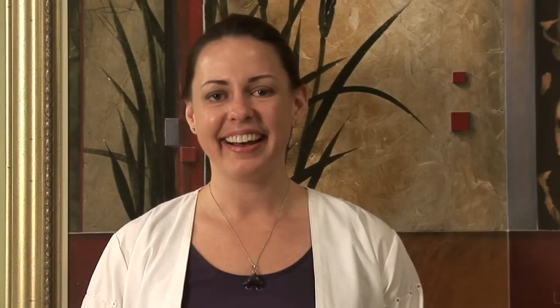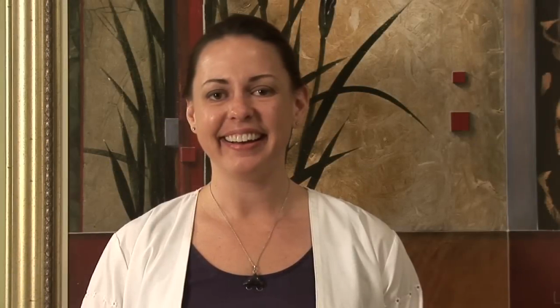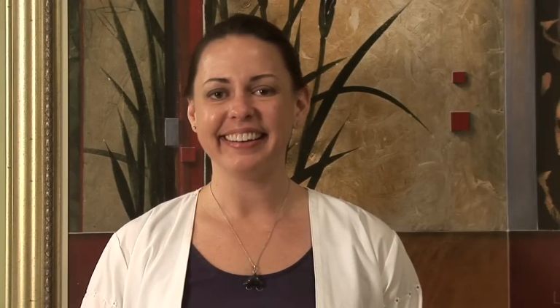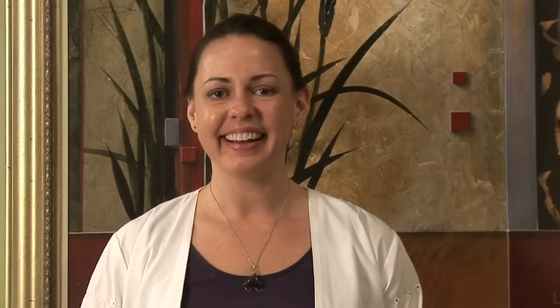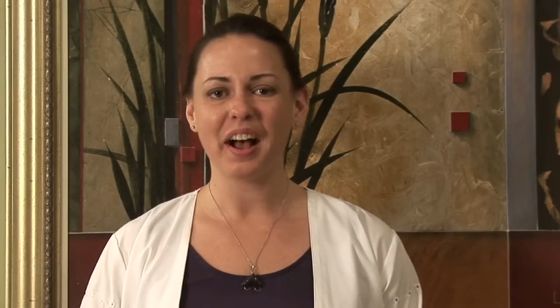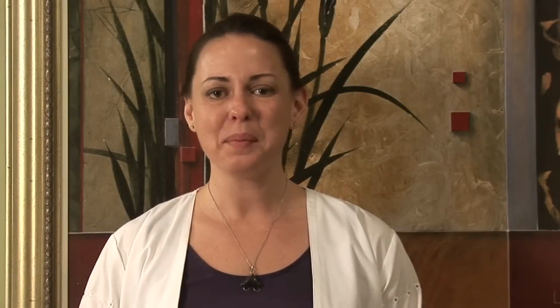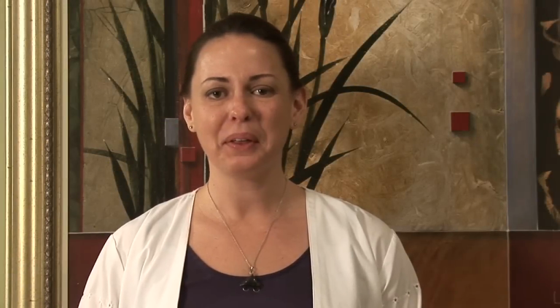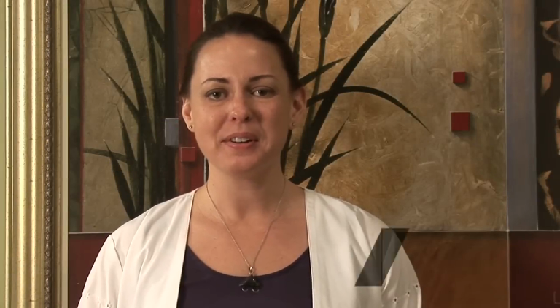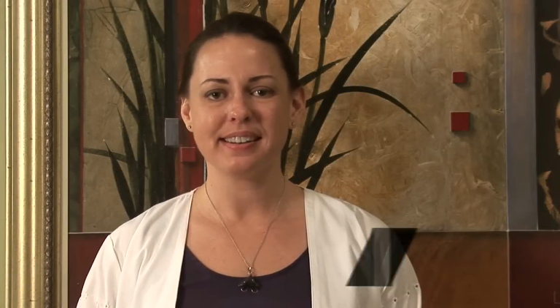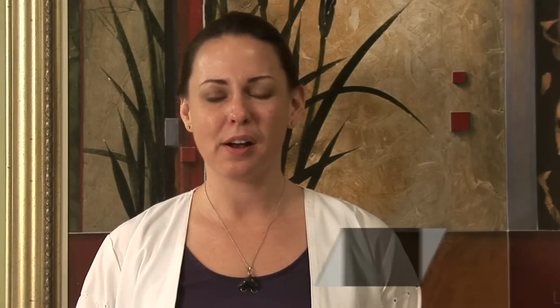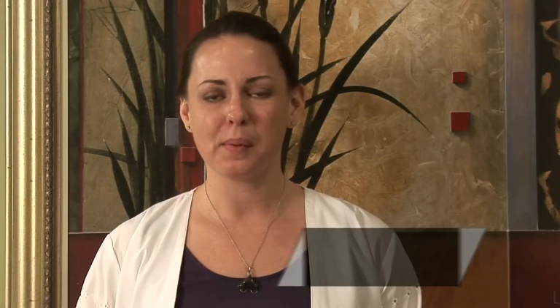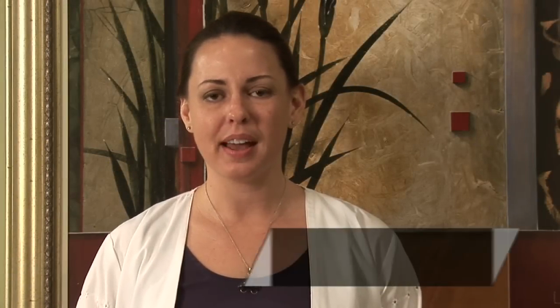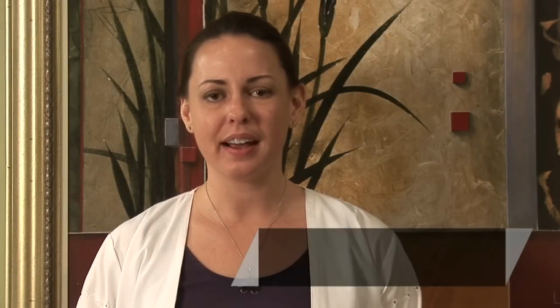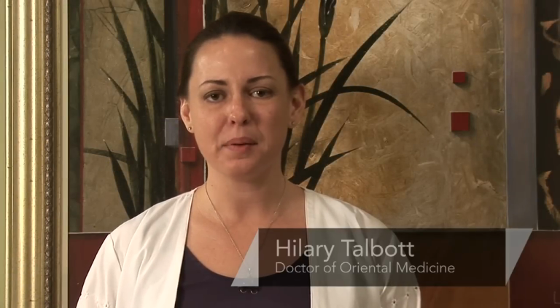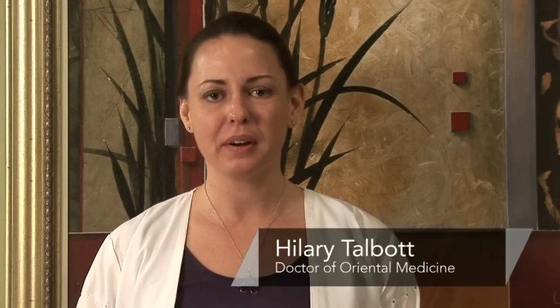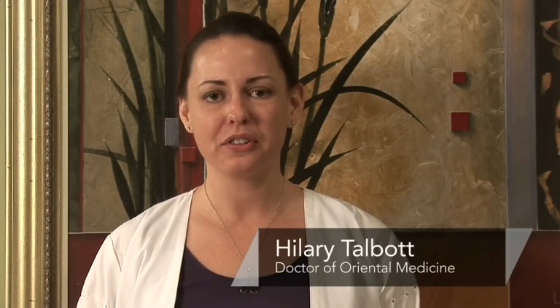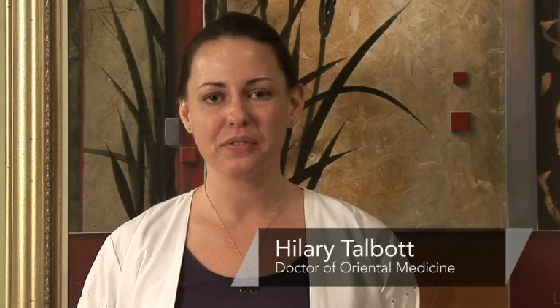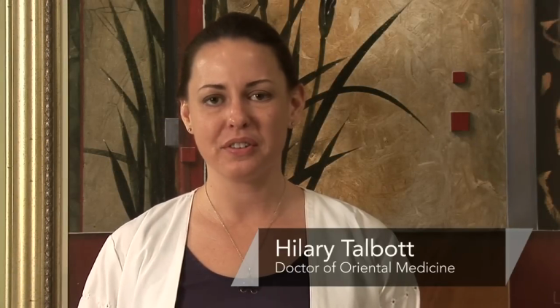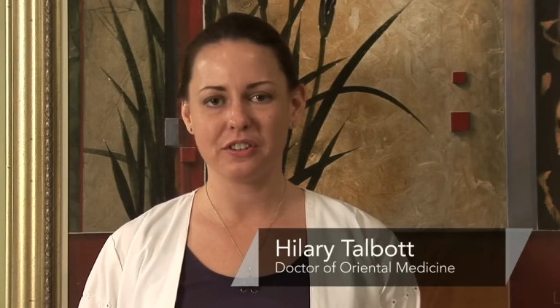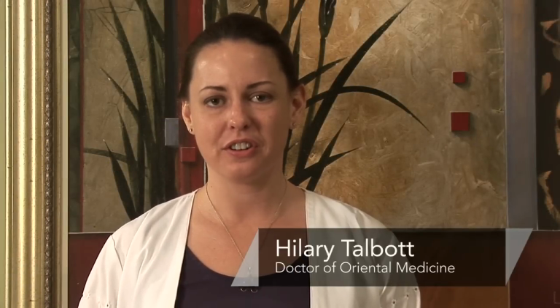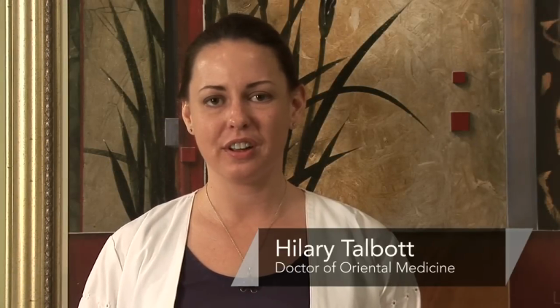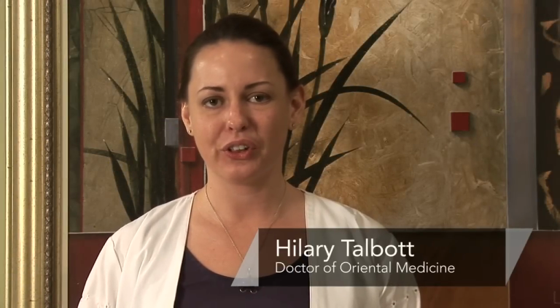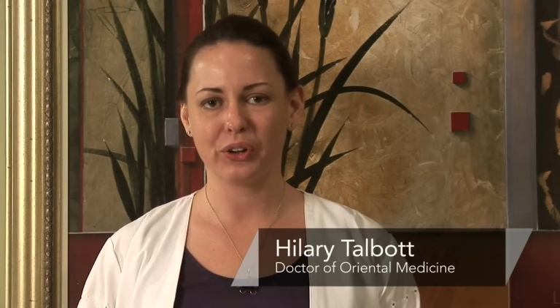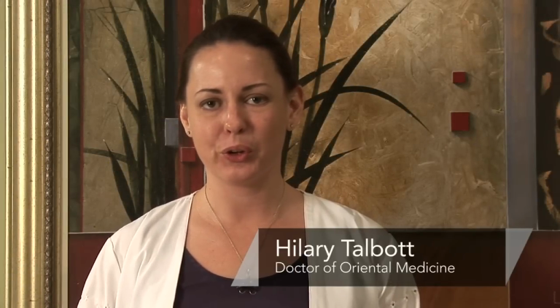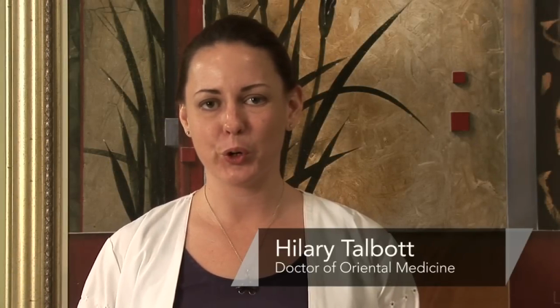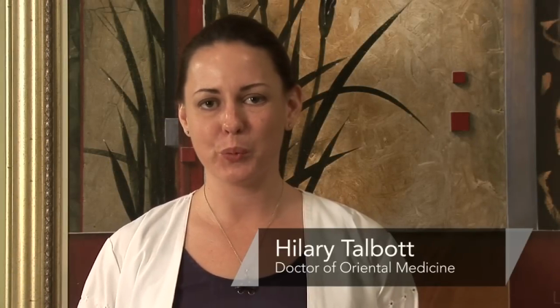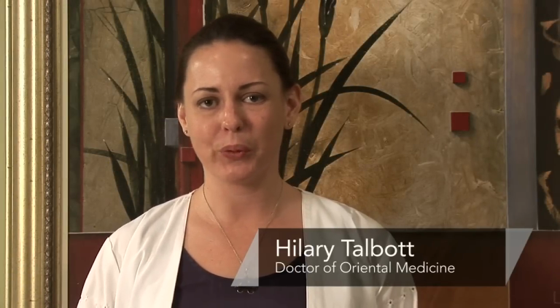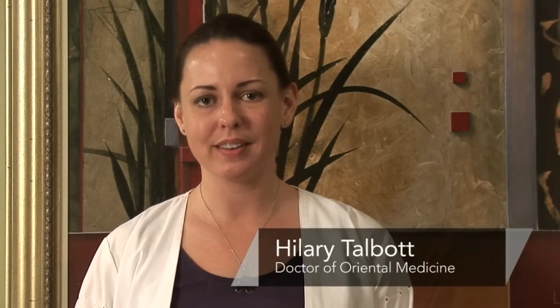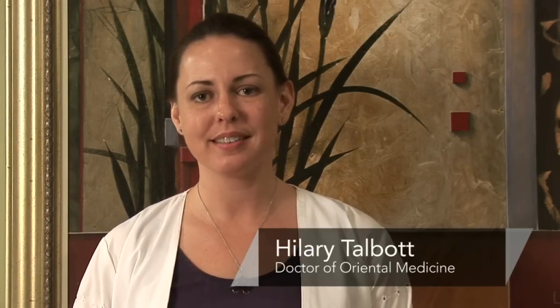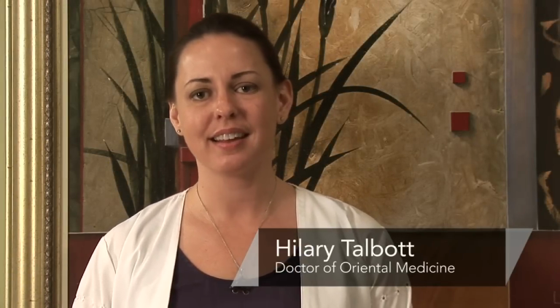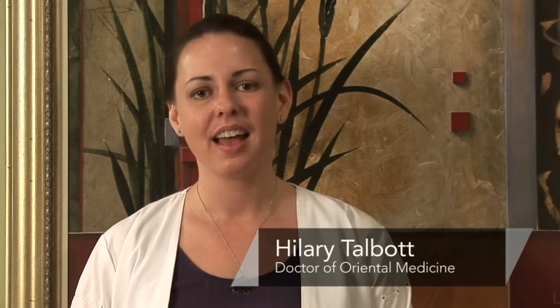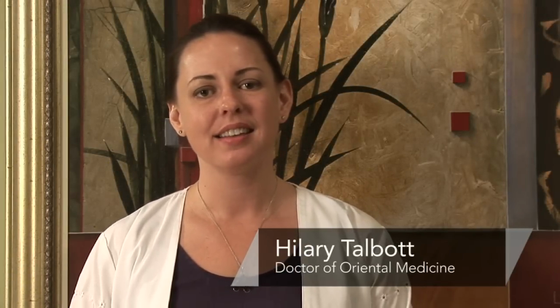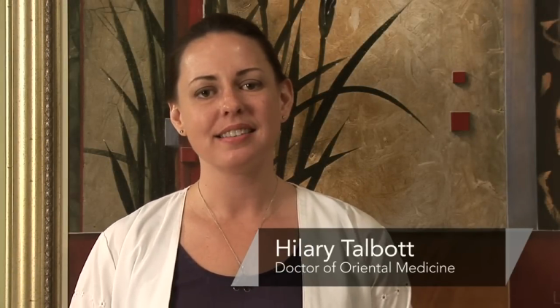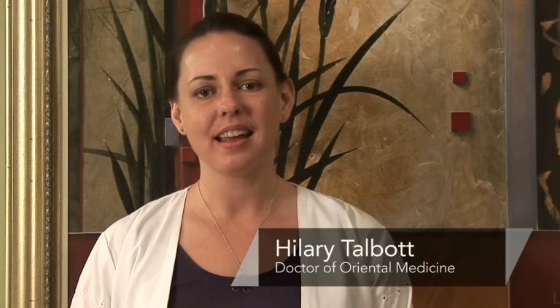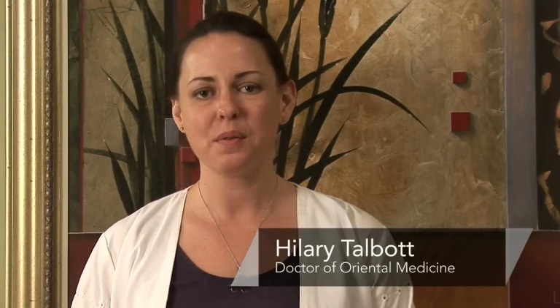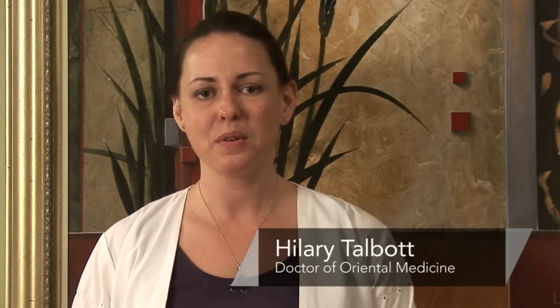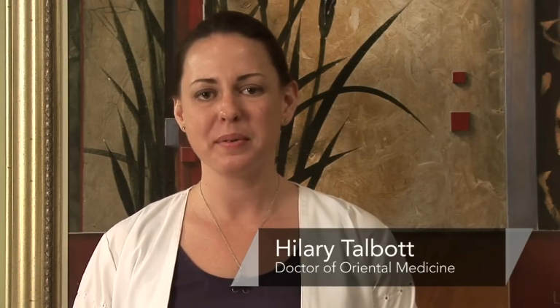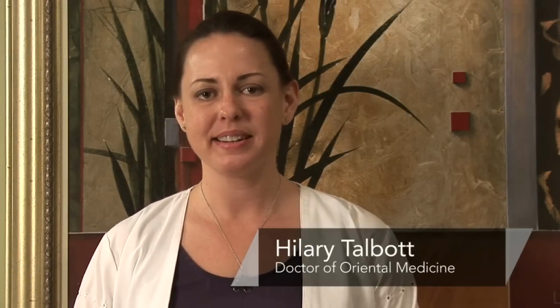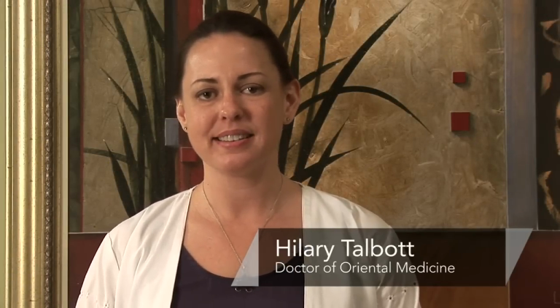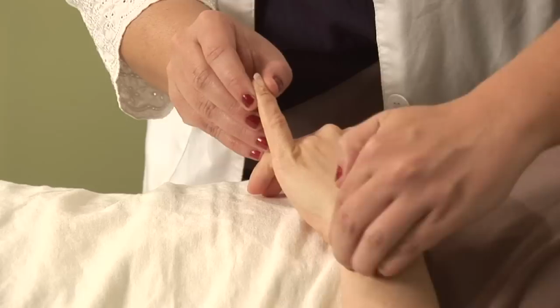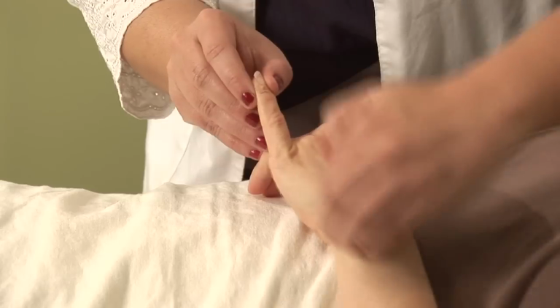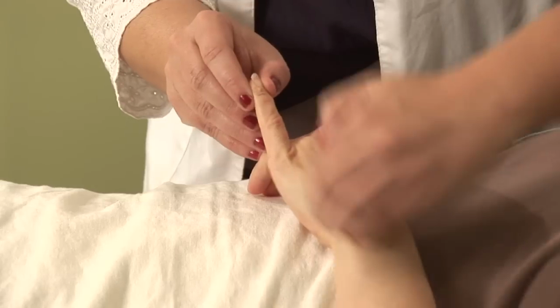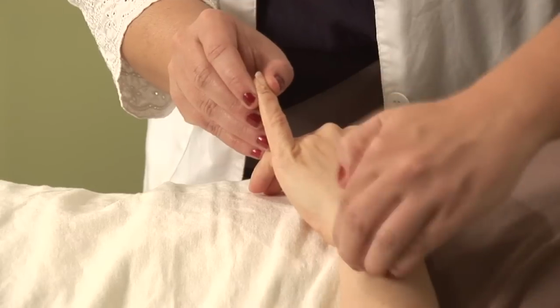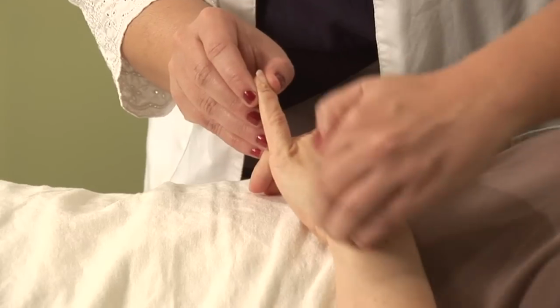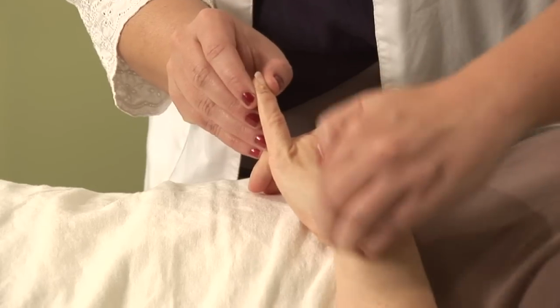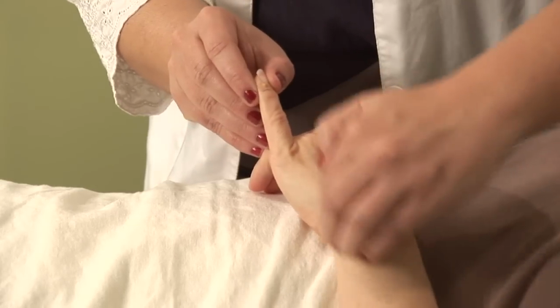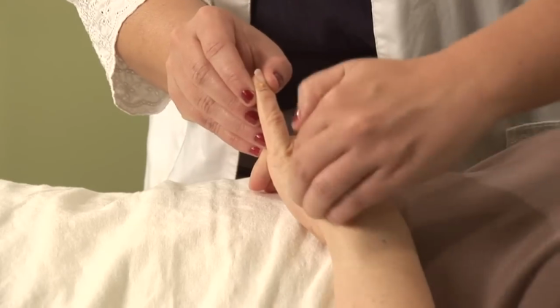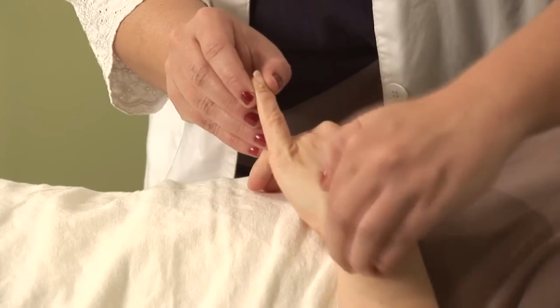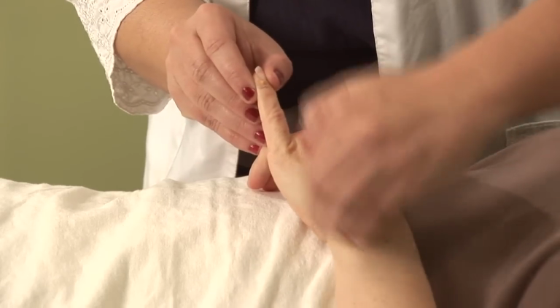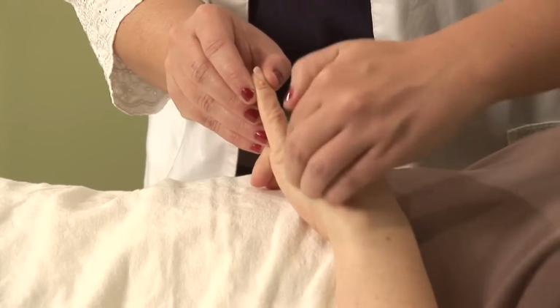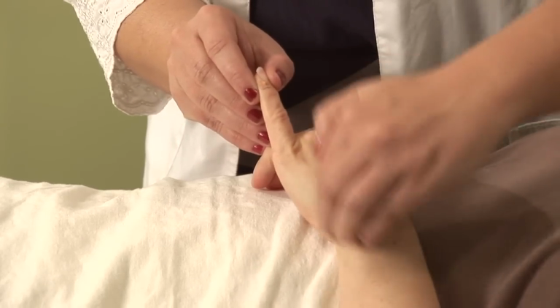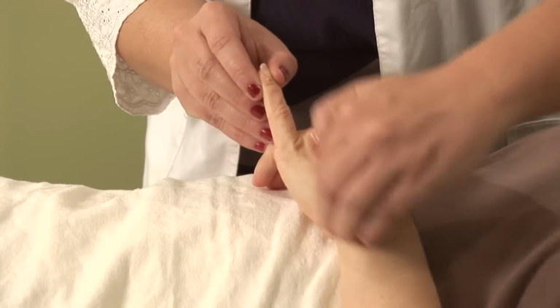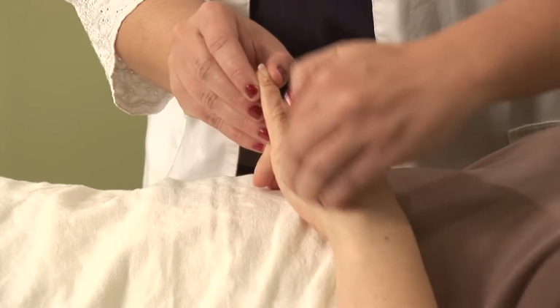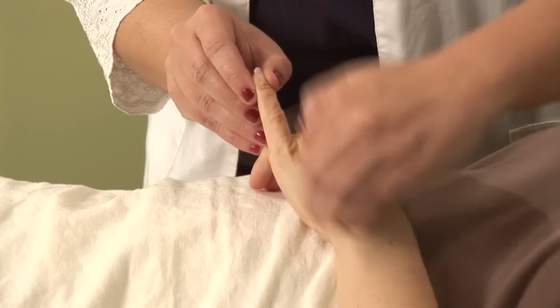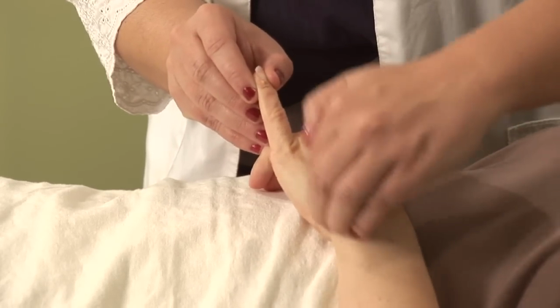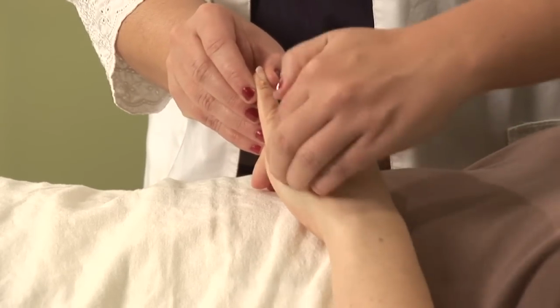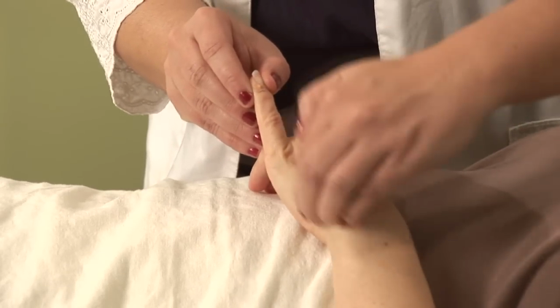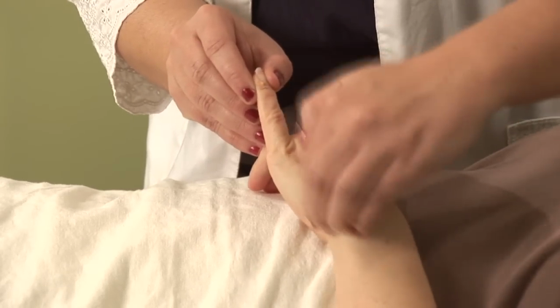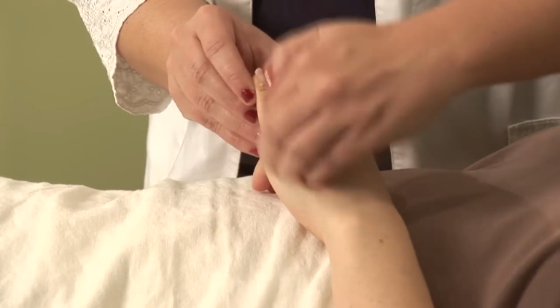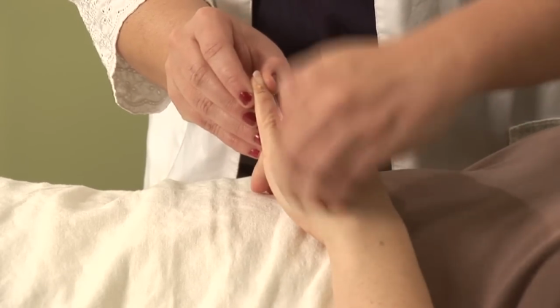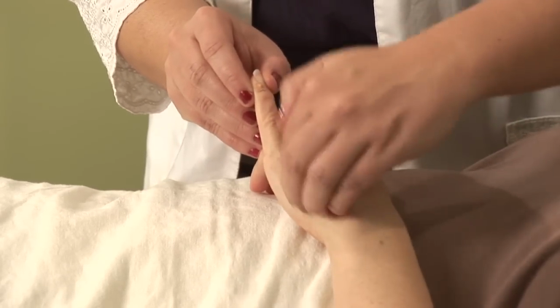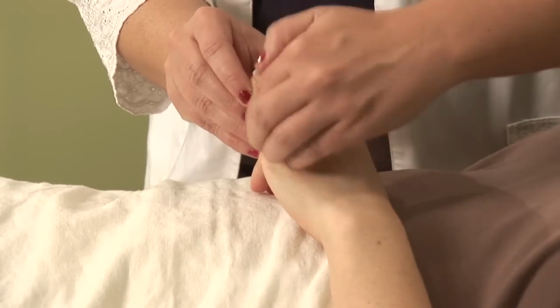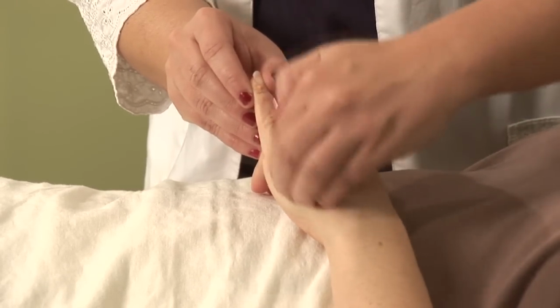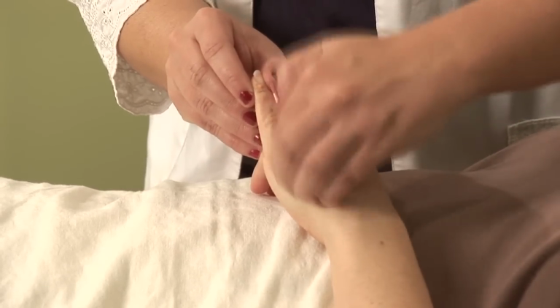Hi, I'm Hilary Talbot, acupuncture physician and clinical herbalist. Today we will be discussing acupressure points to increase lactation.